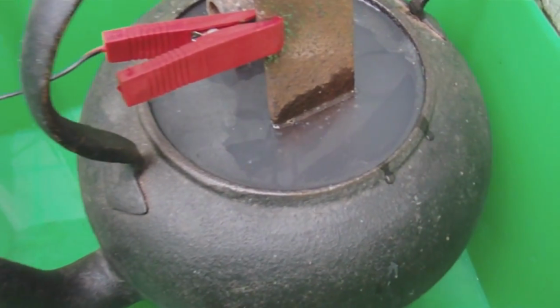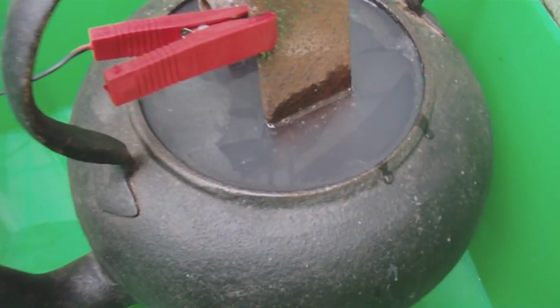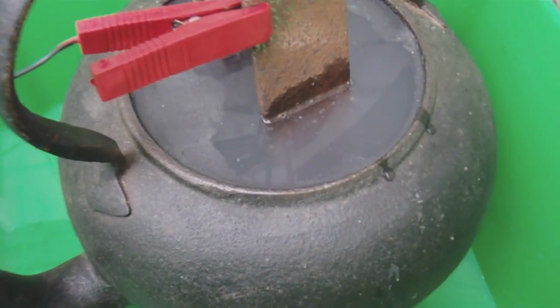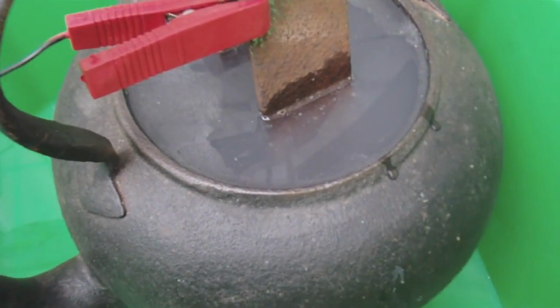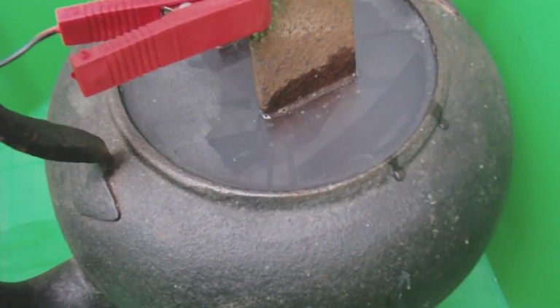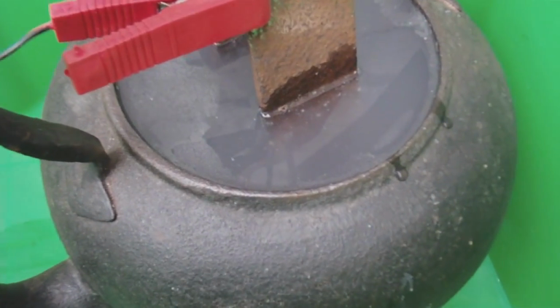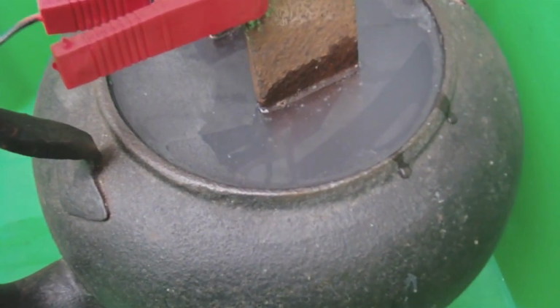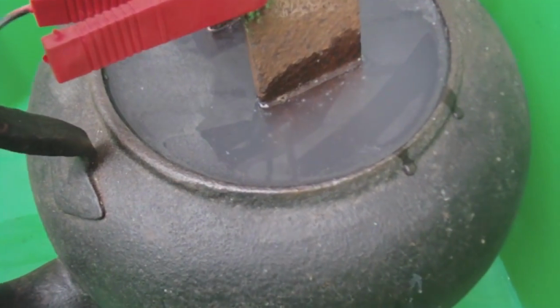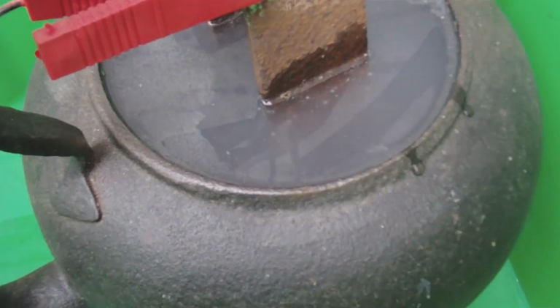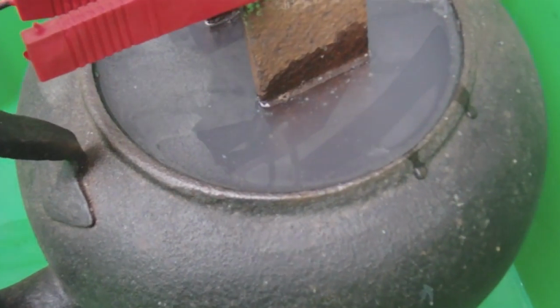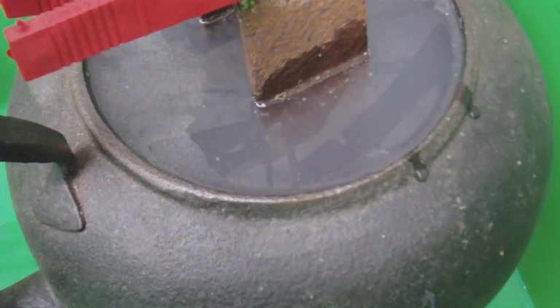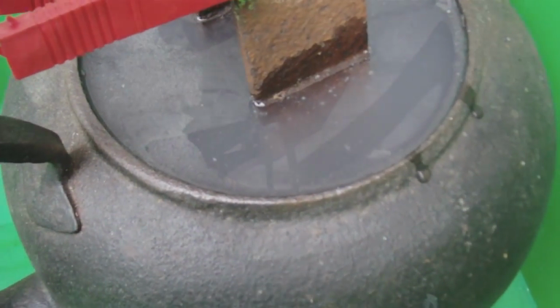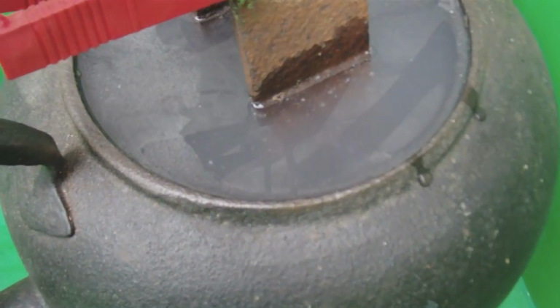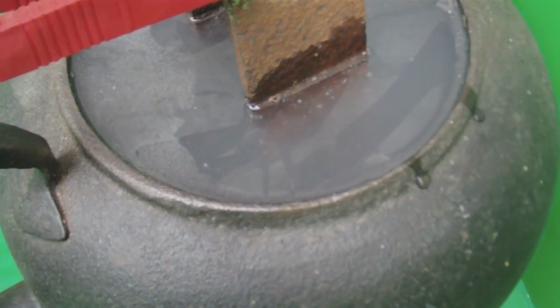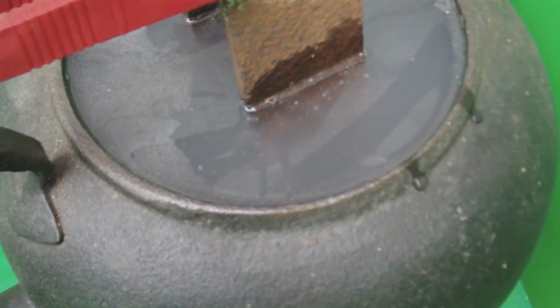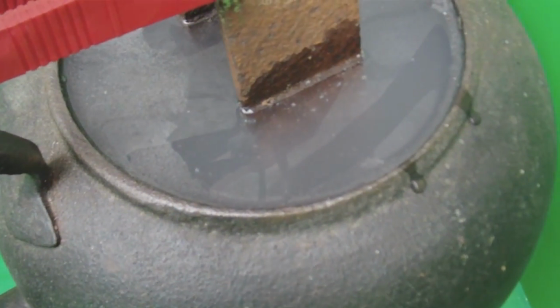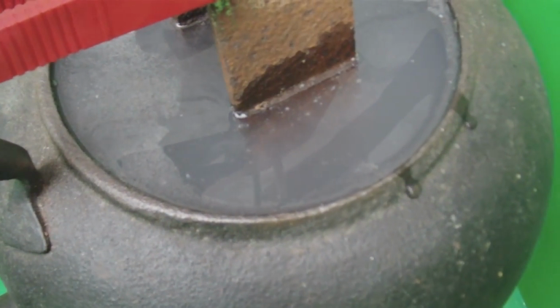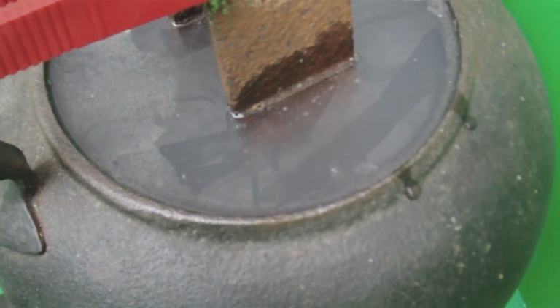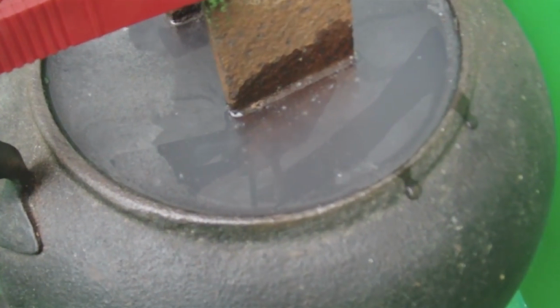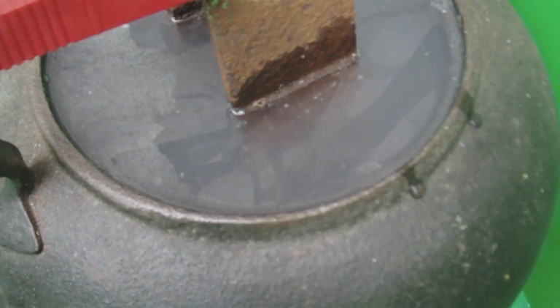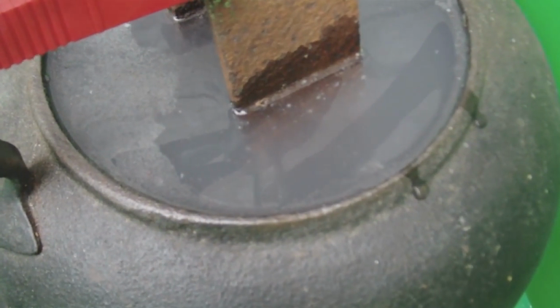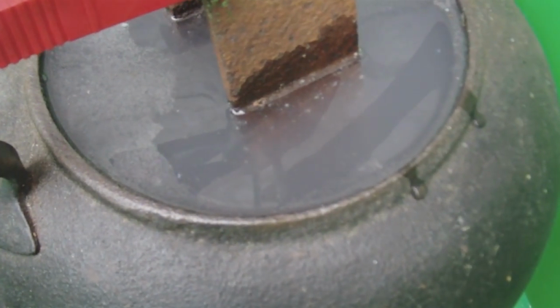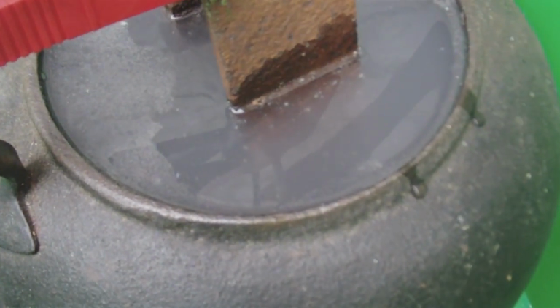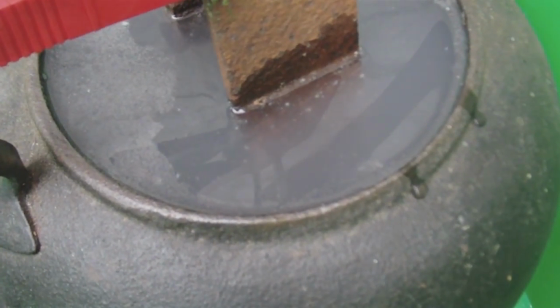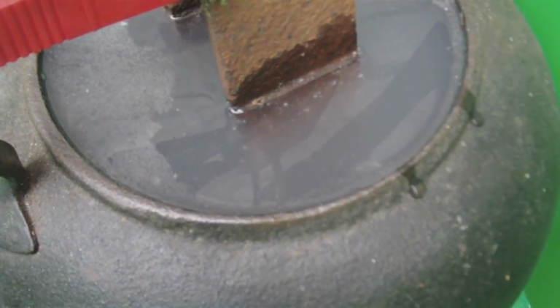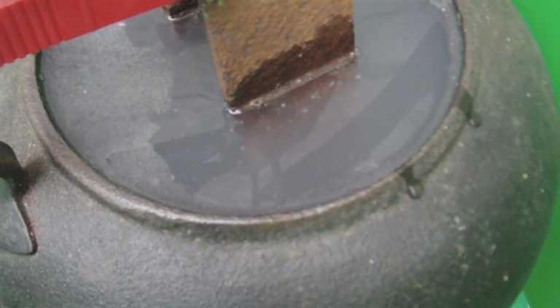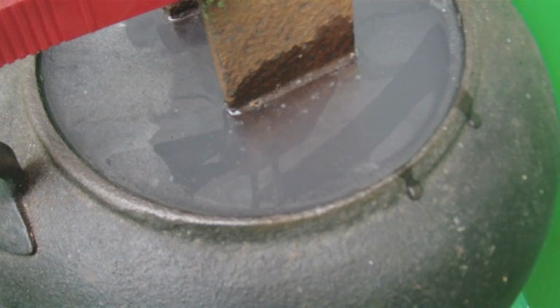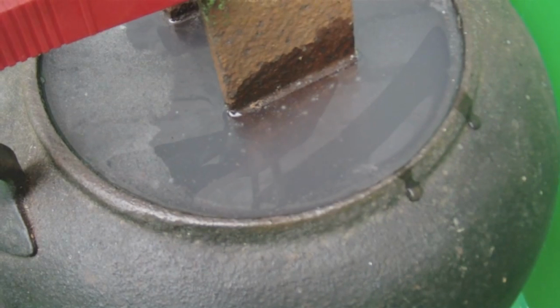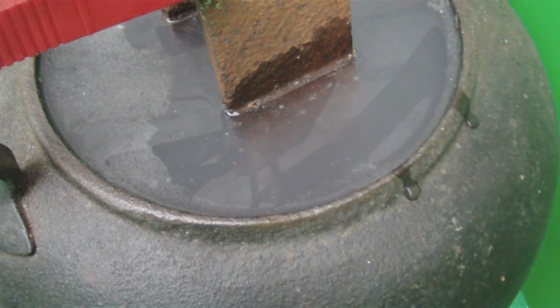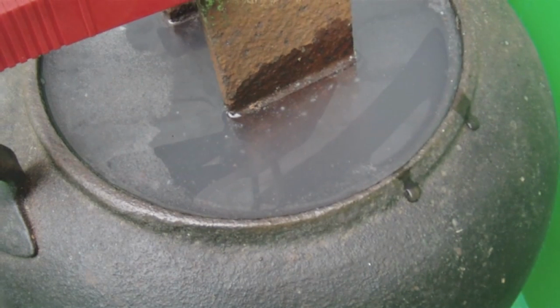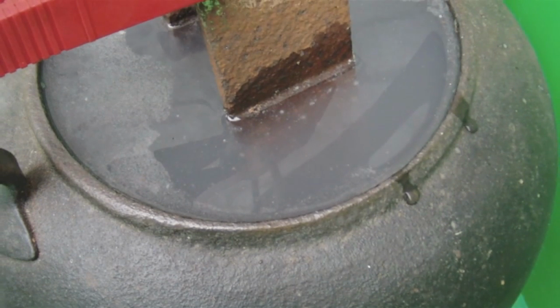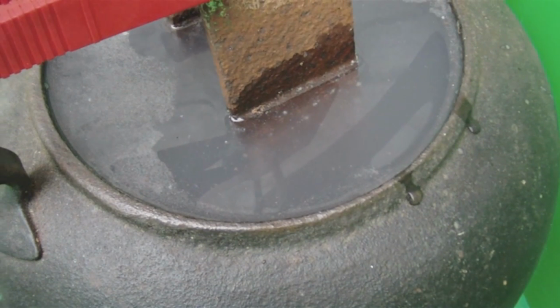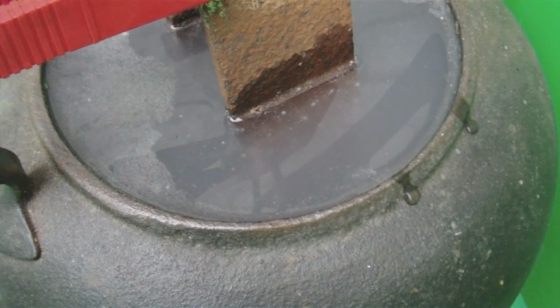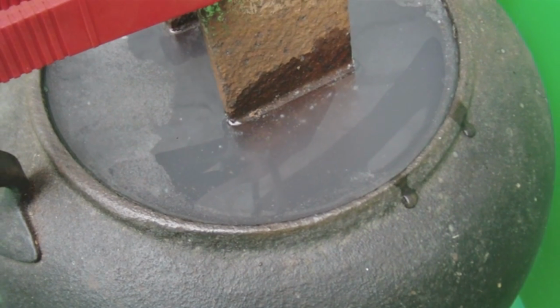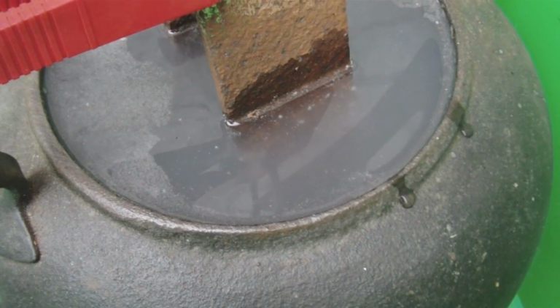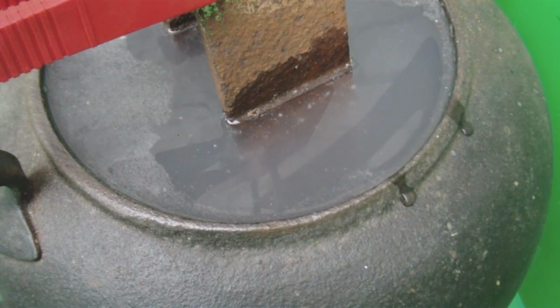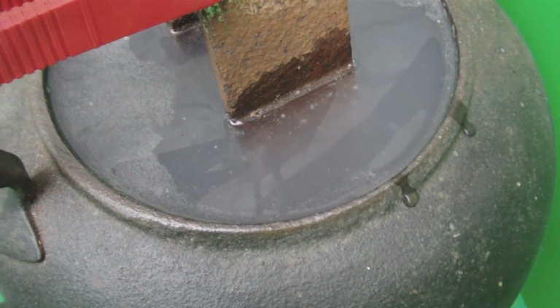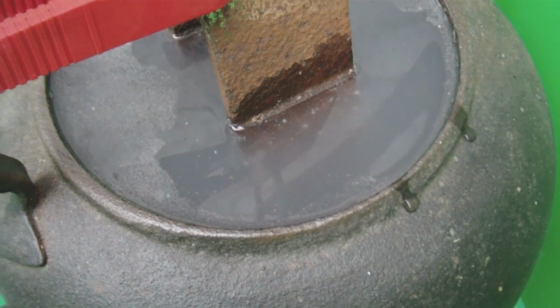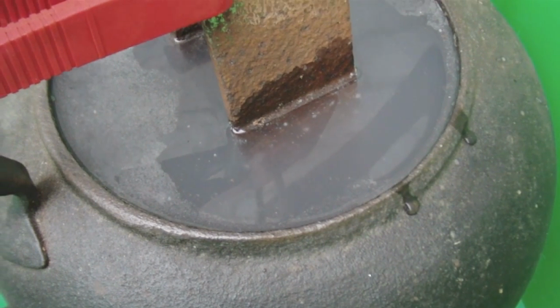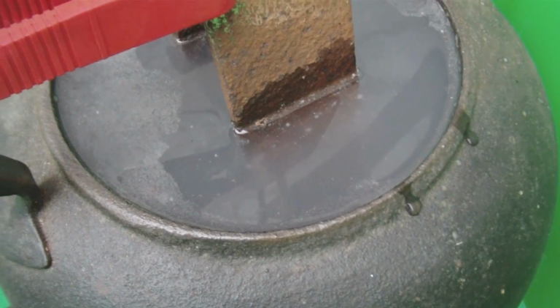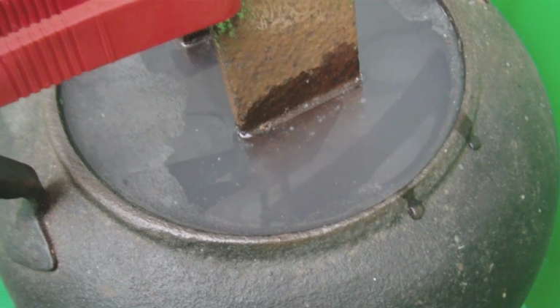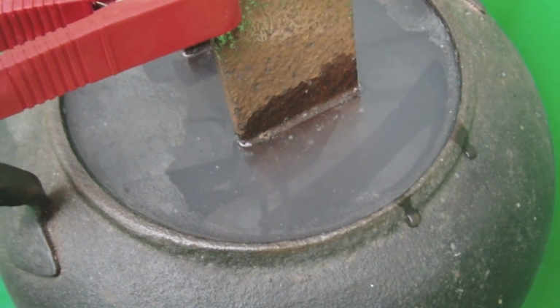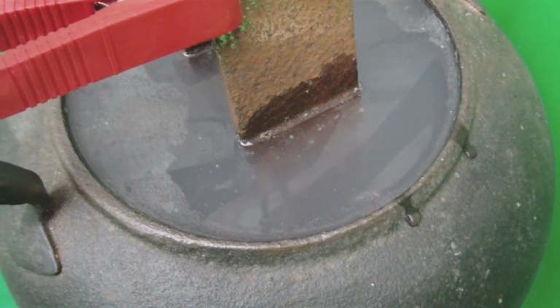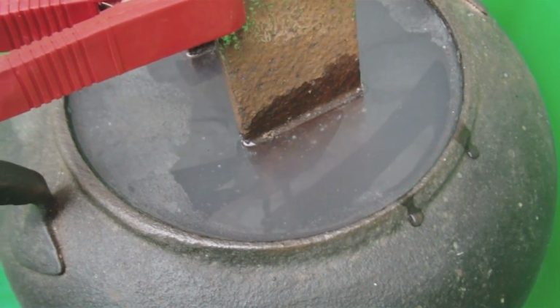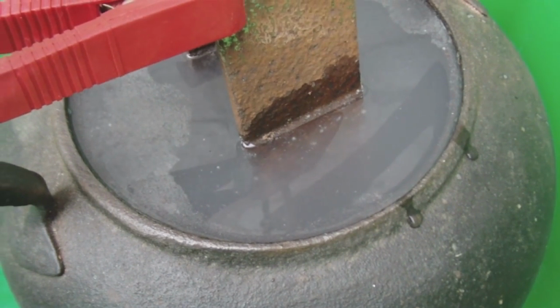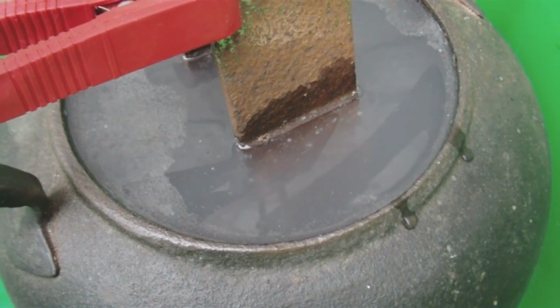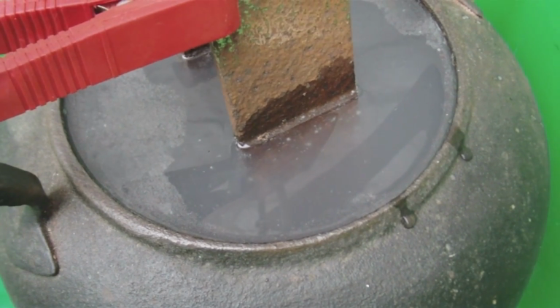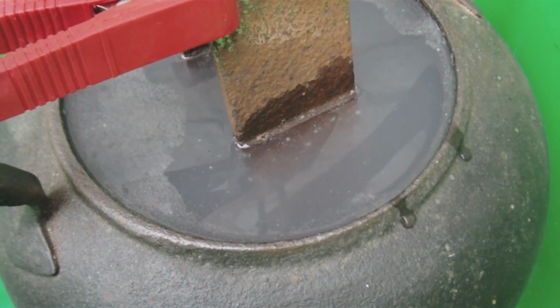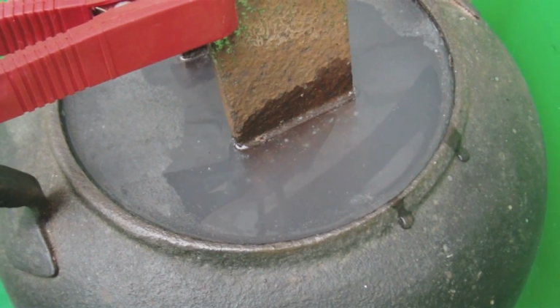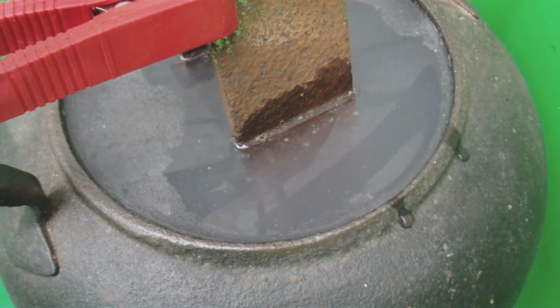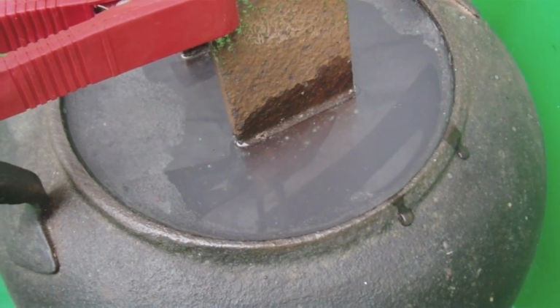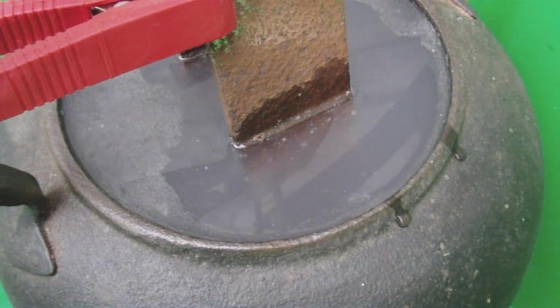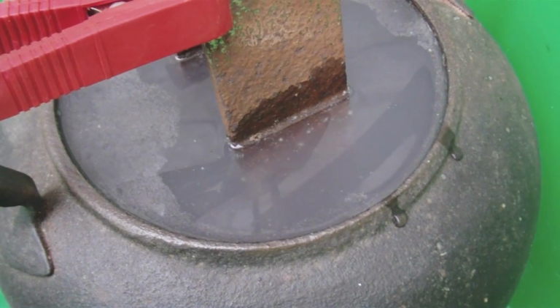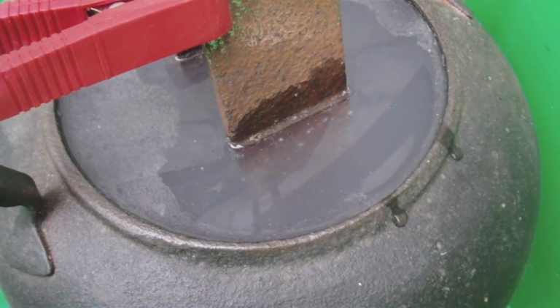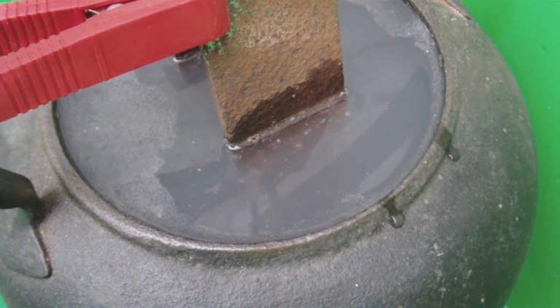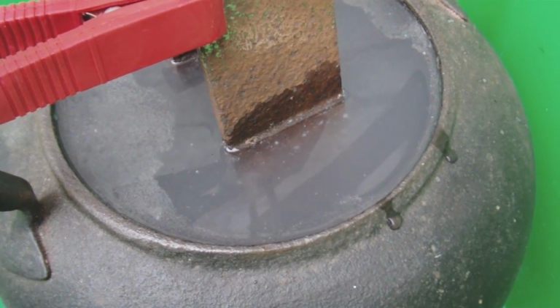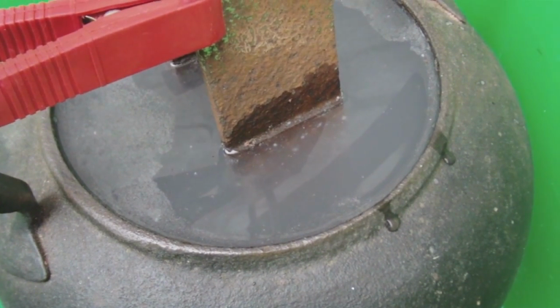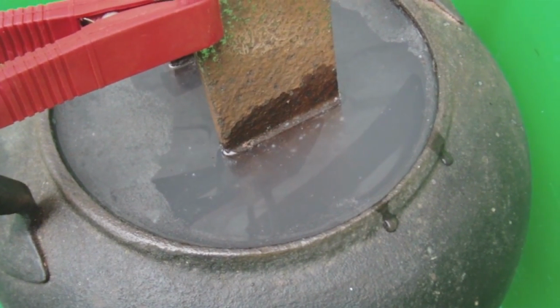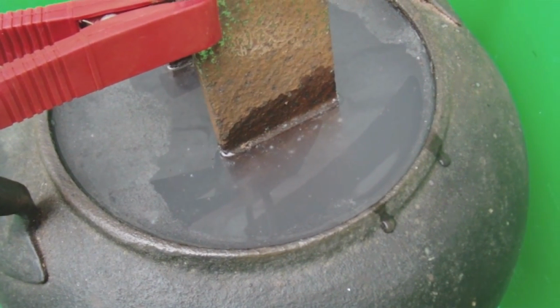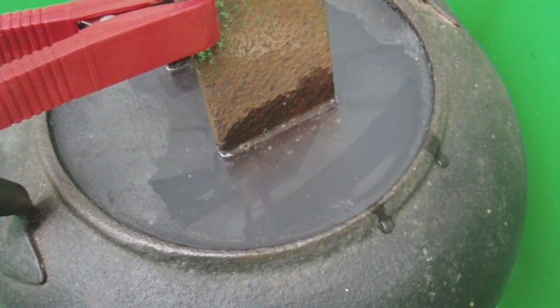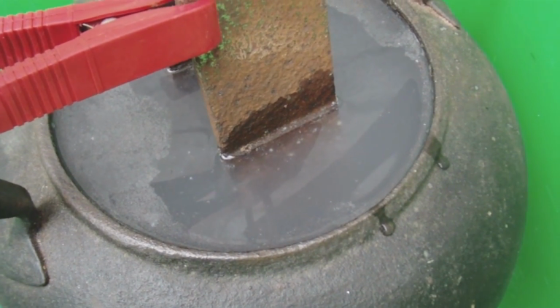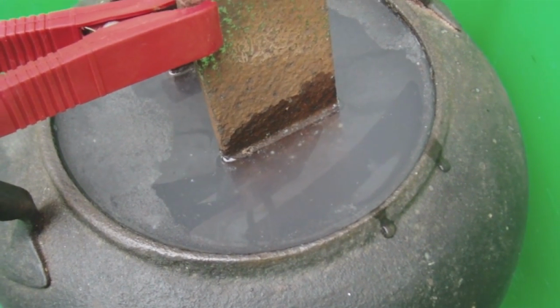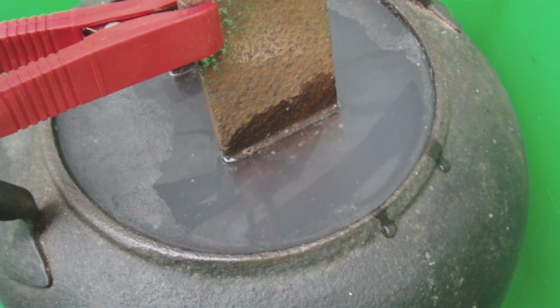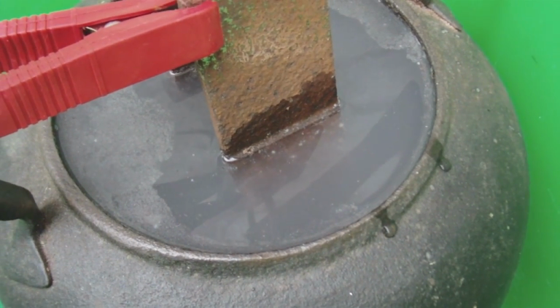You may be able to just see now the water is actually fizzing and buzzing, which is indicating that it's actually working.